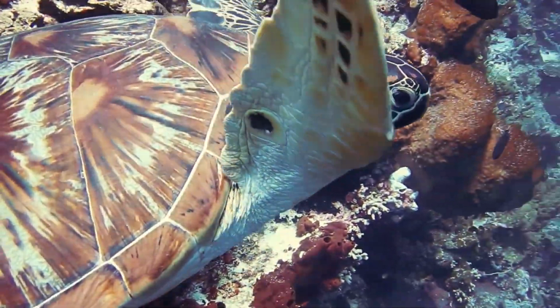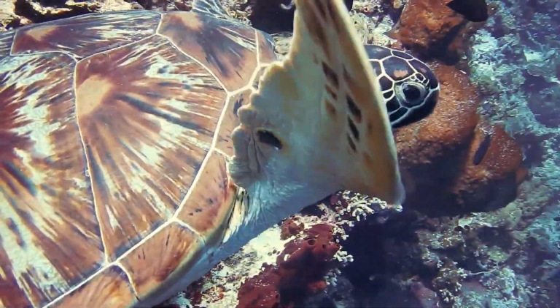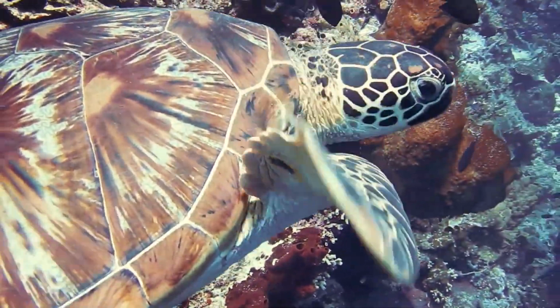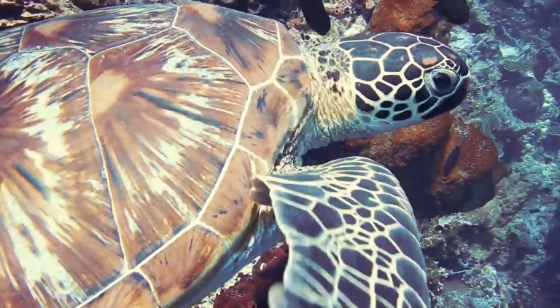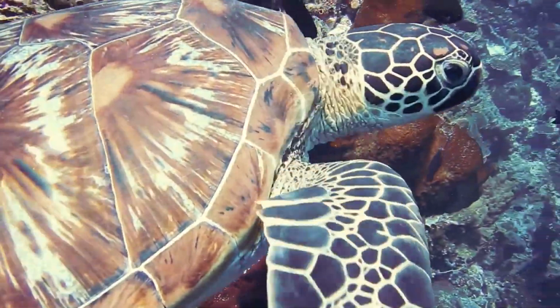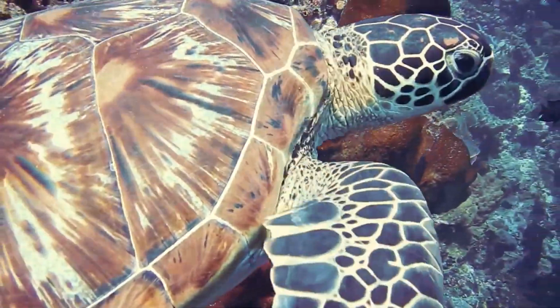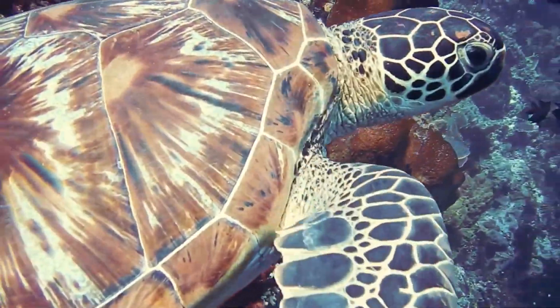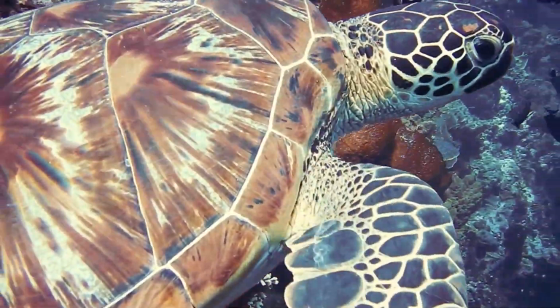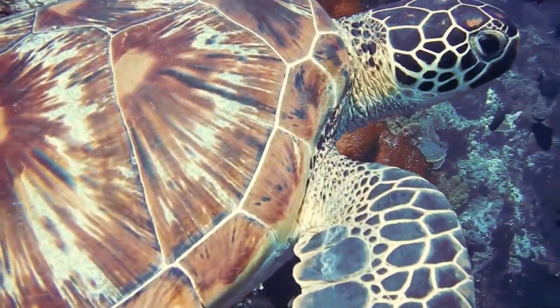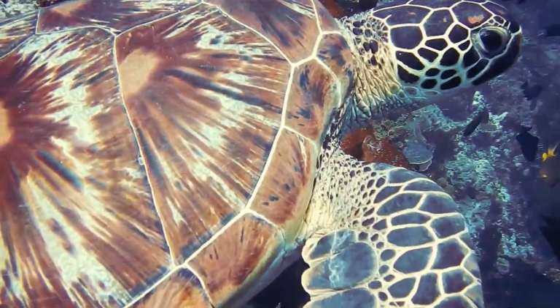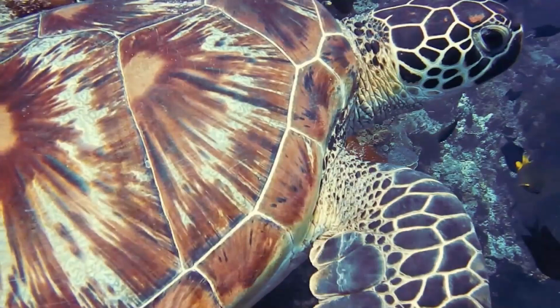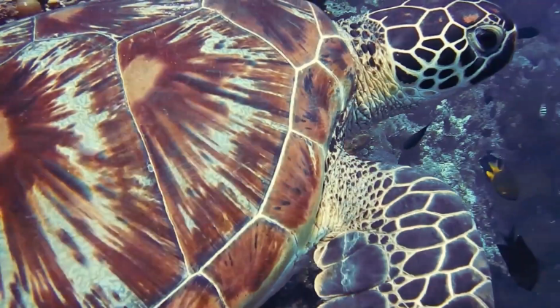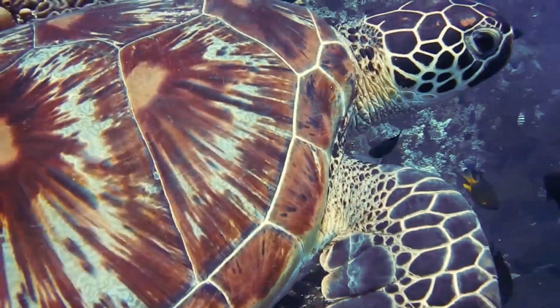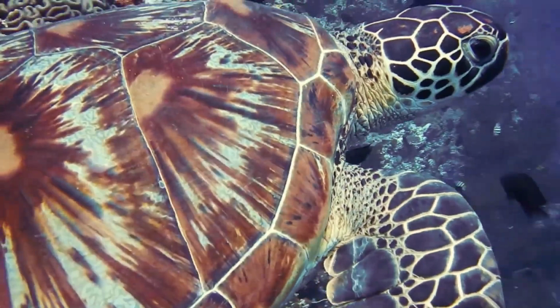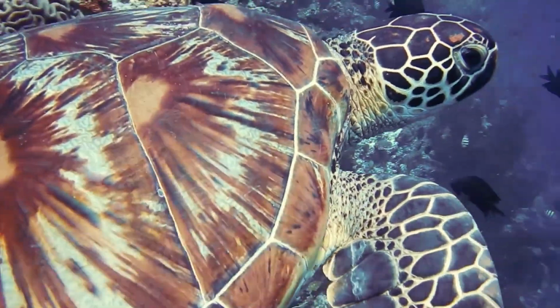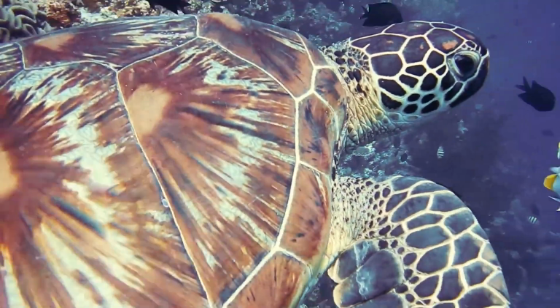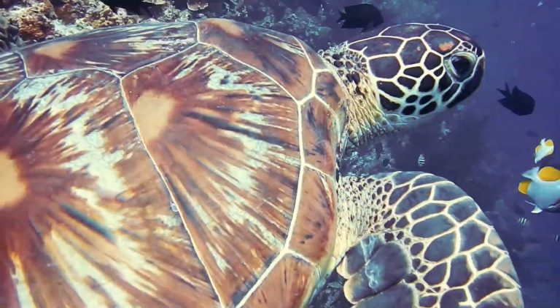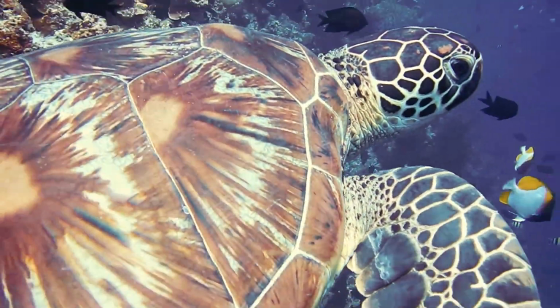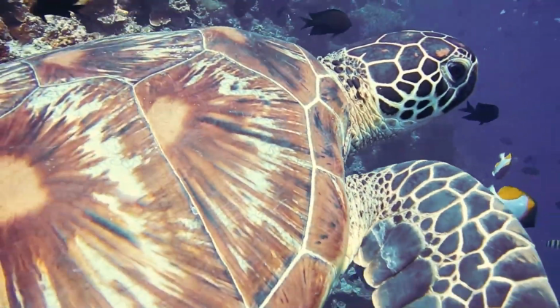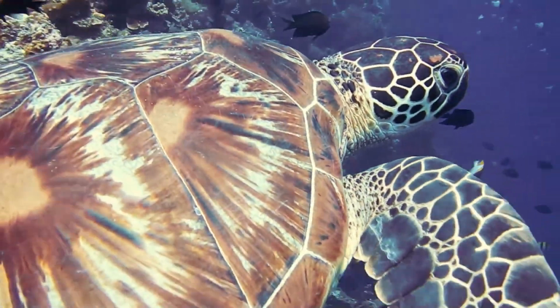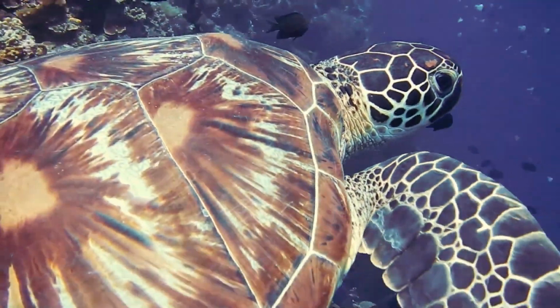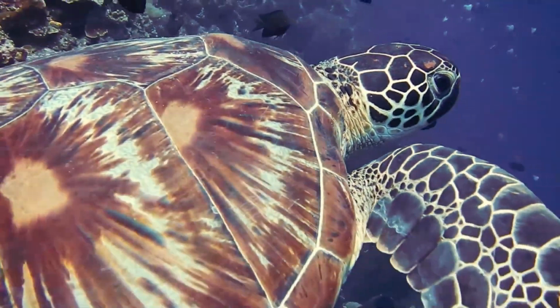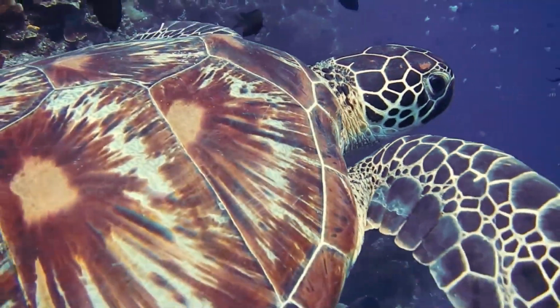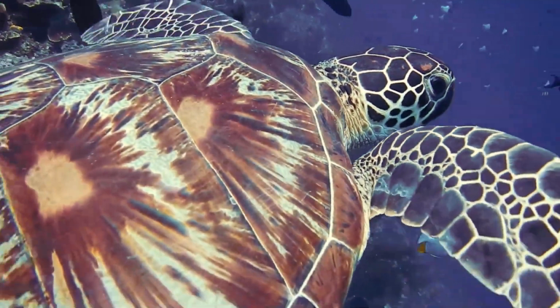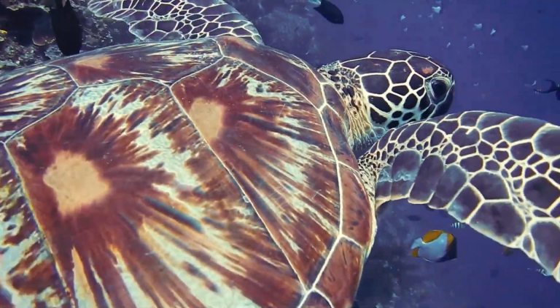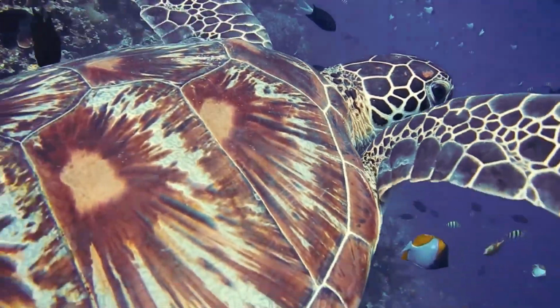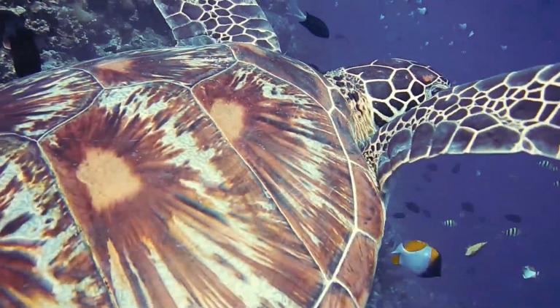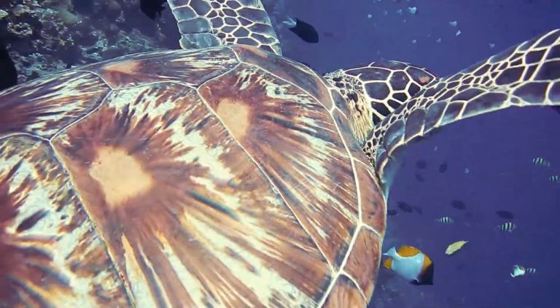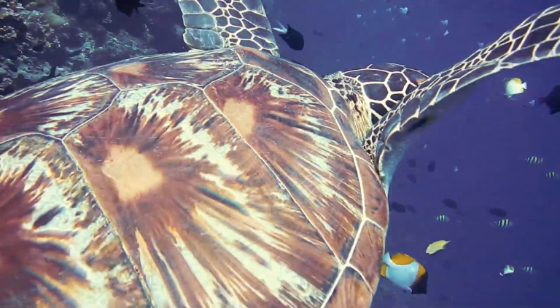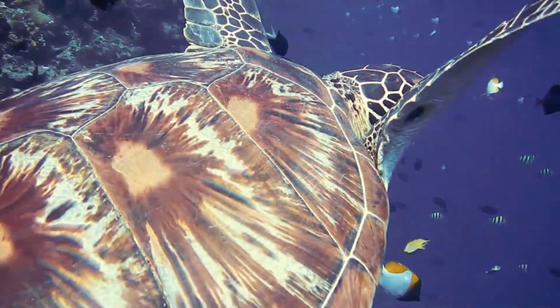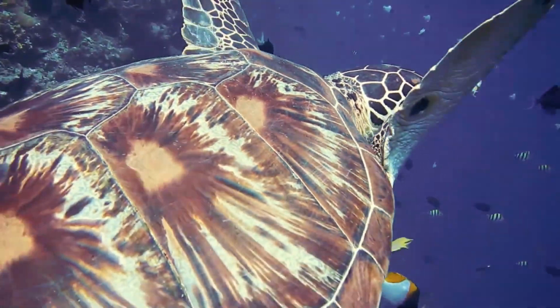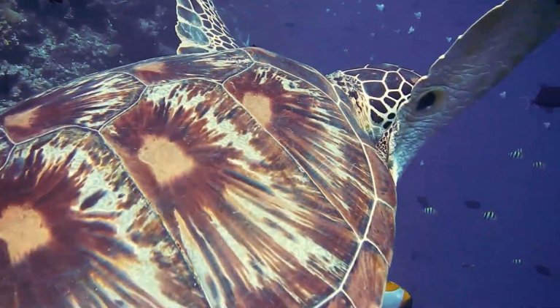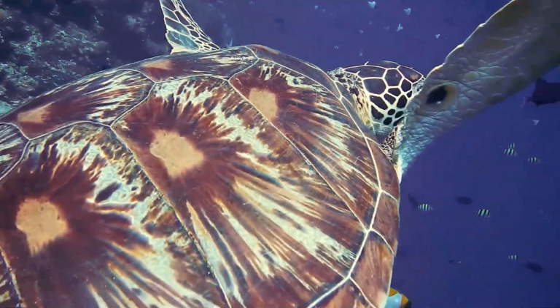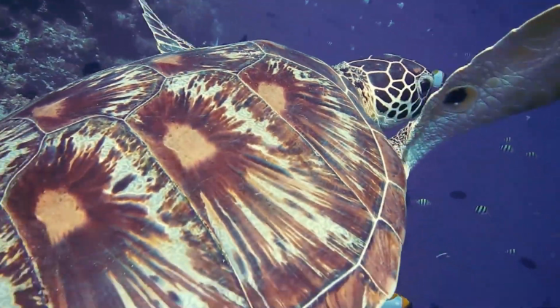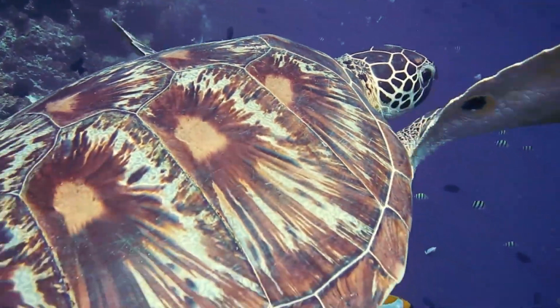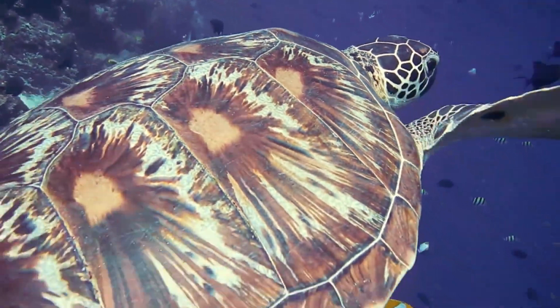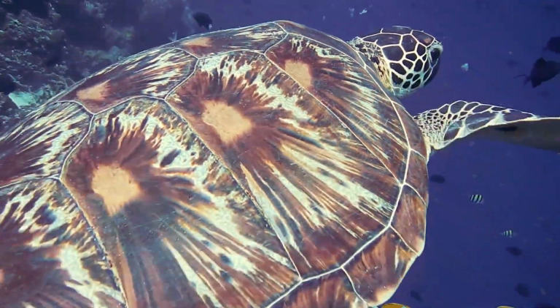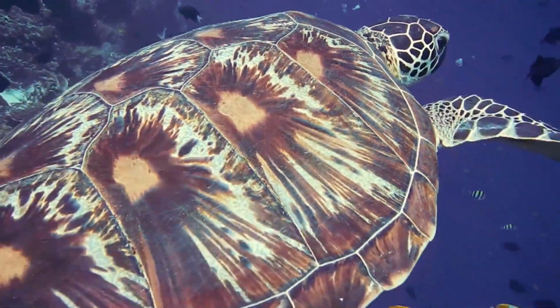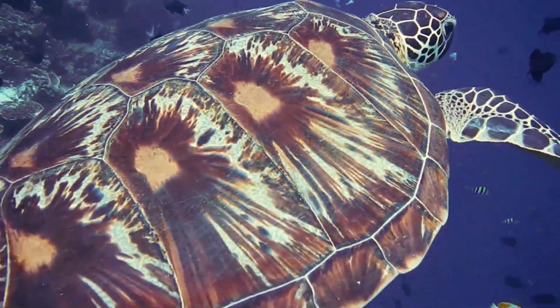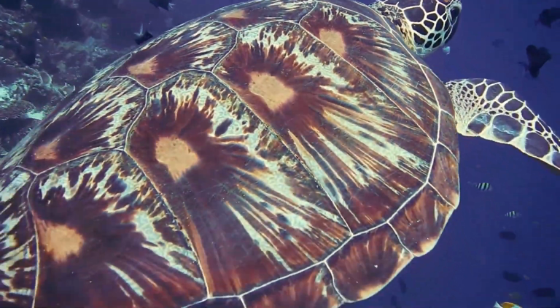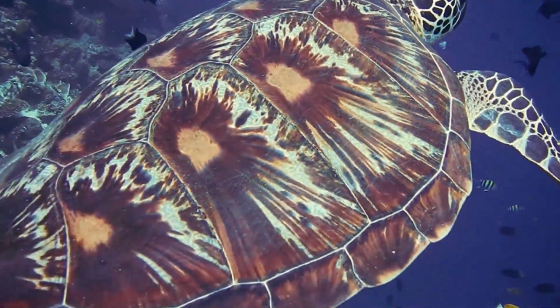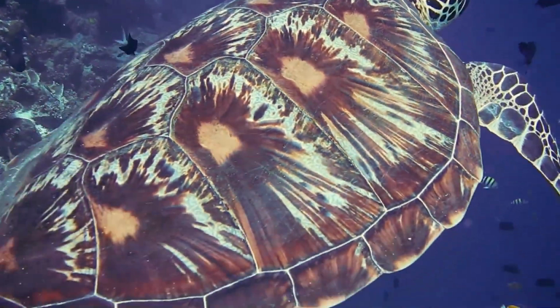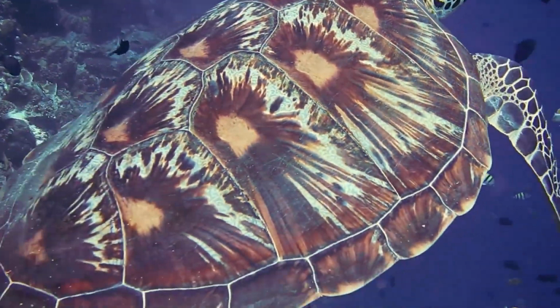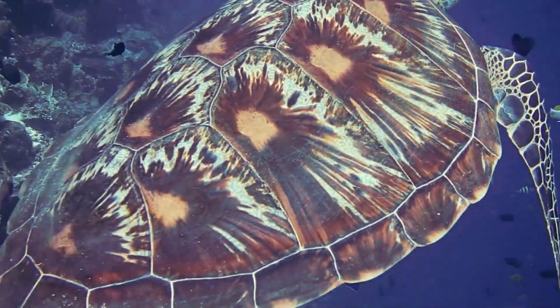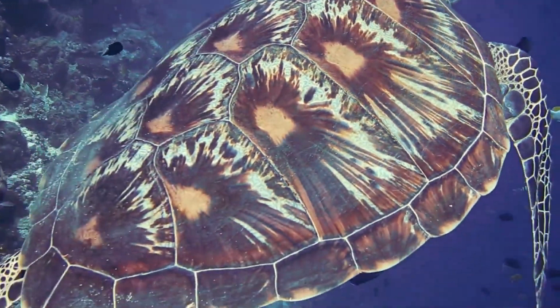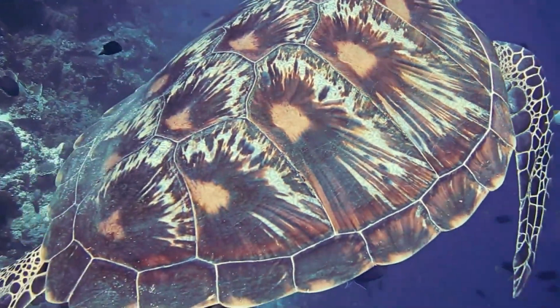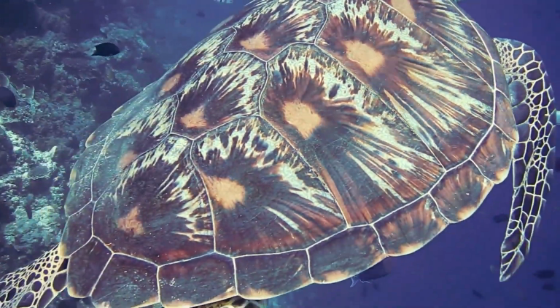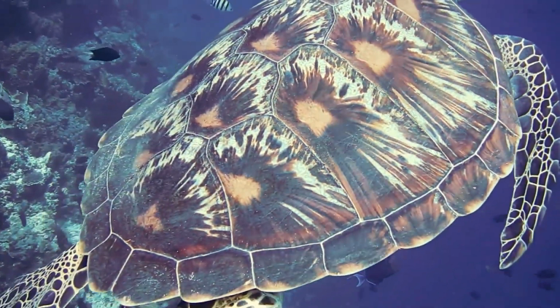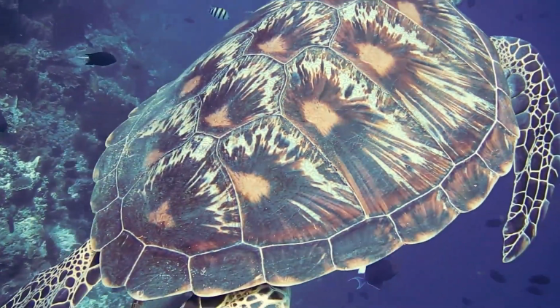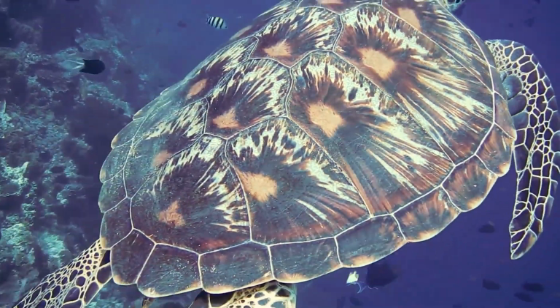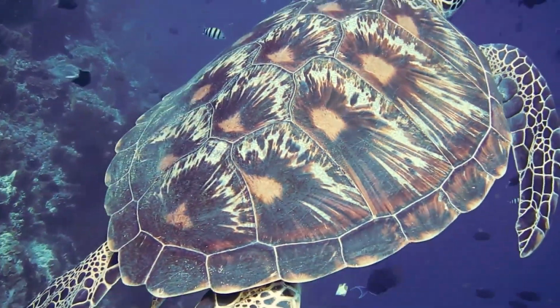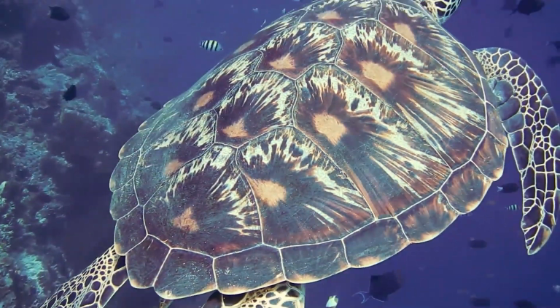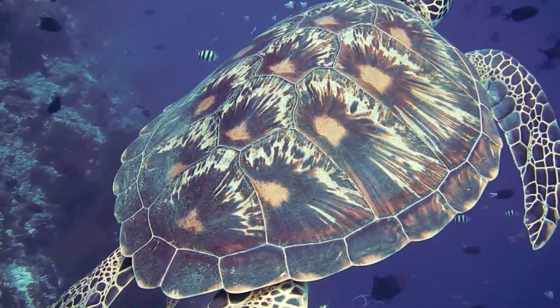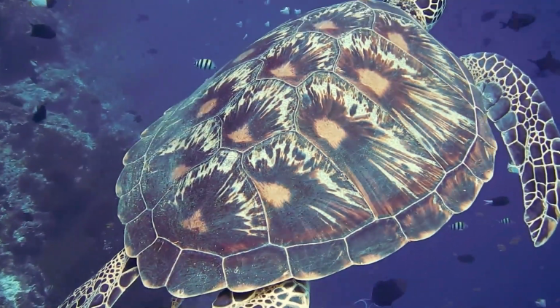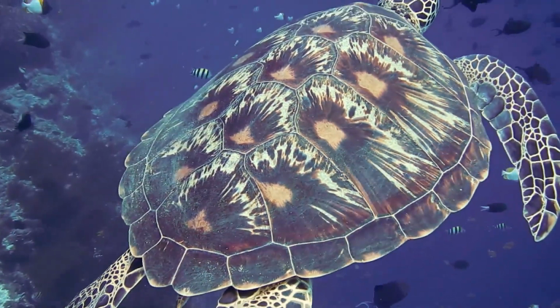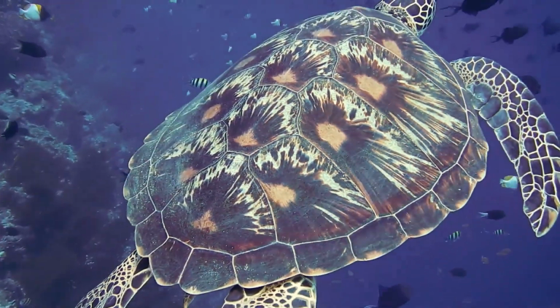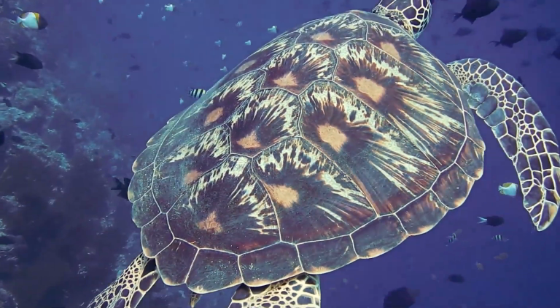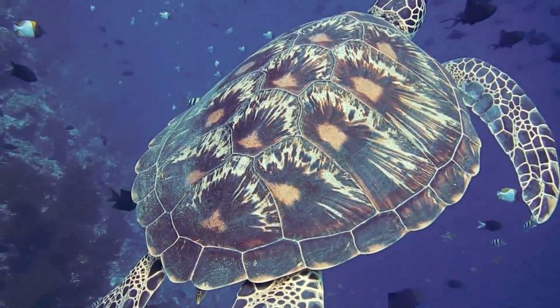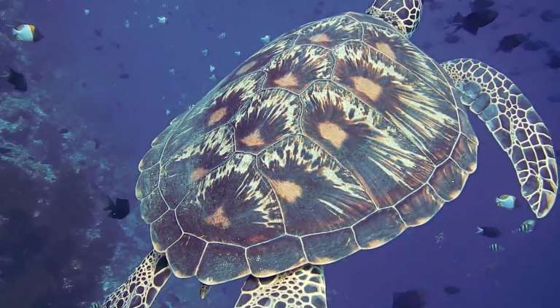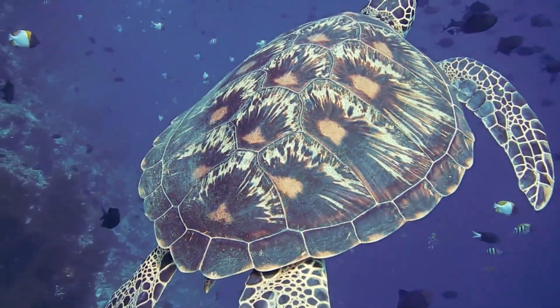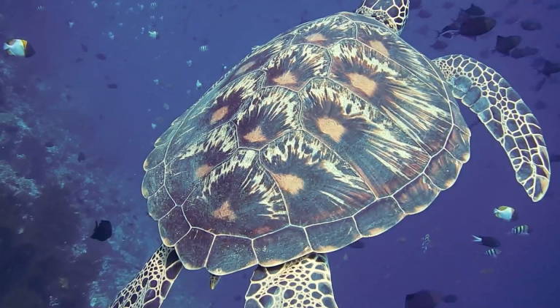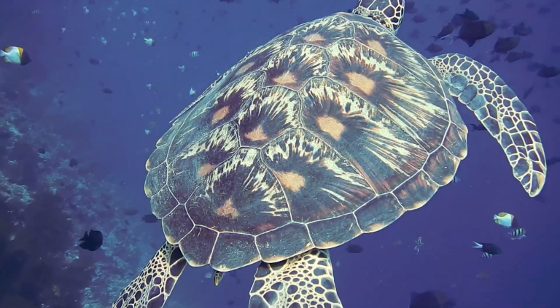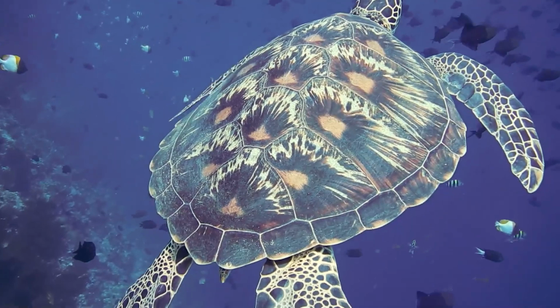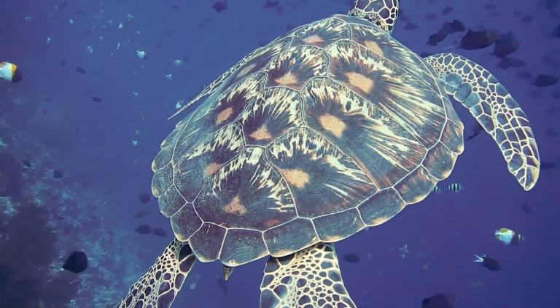They are large marine reptiles that inhabit all major oceans except for the polar regions.